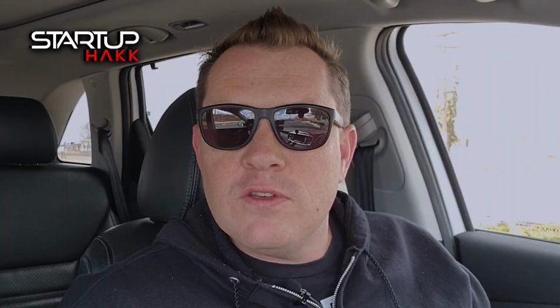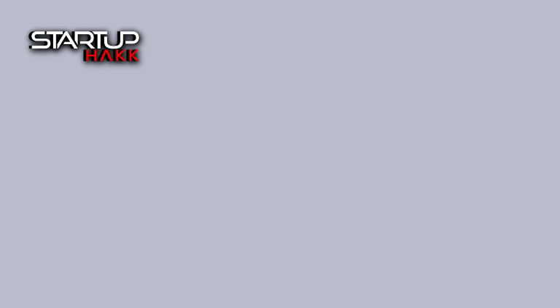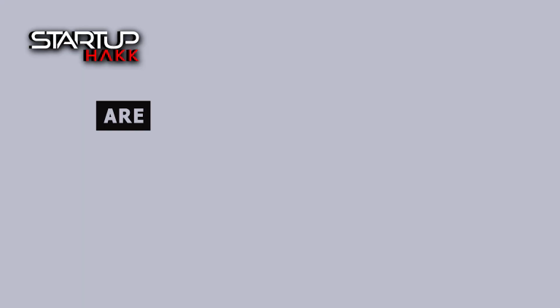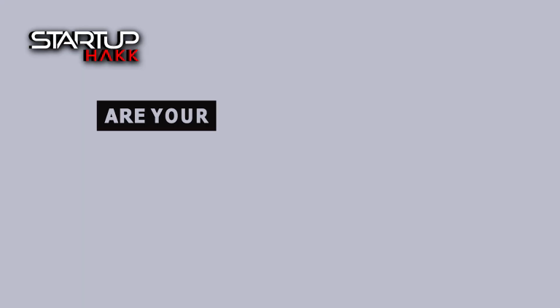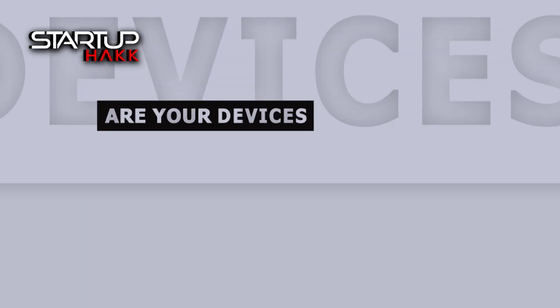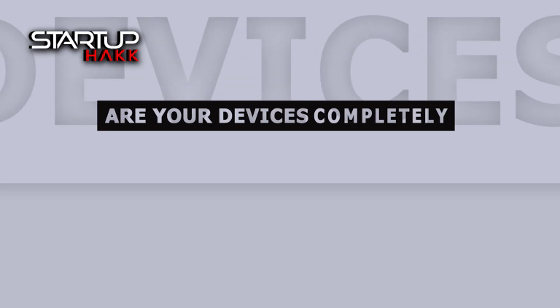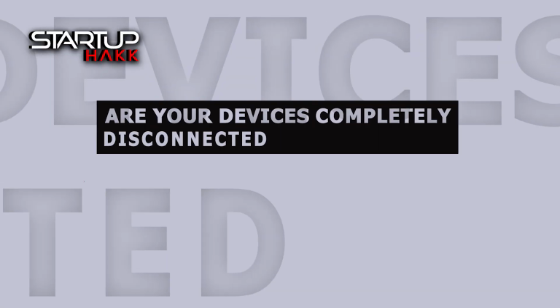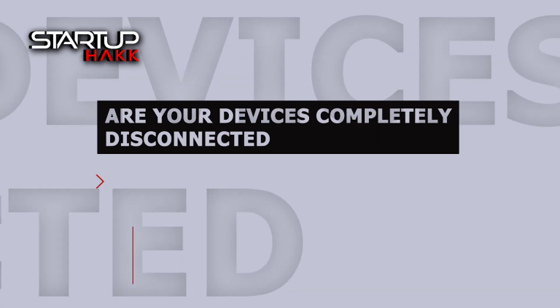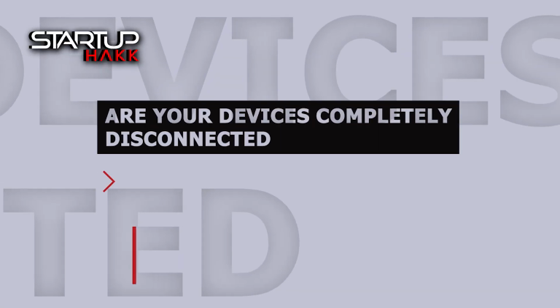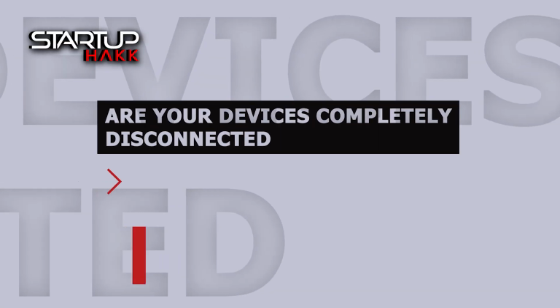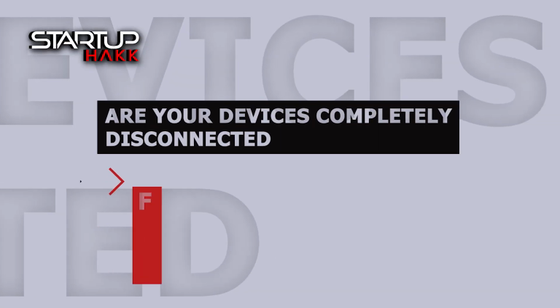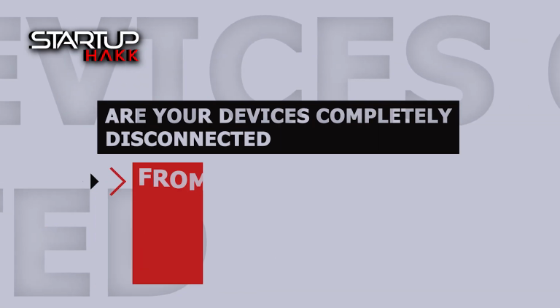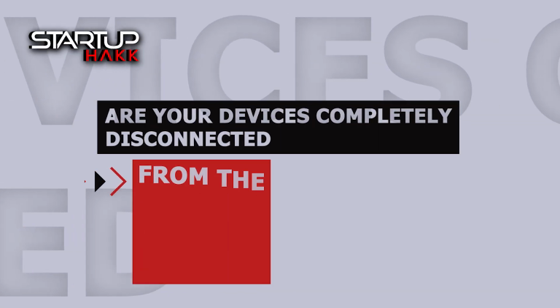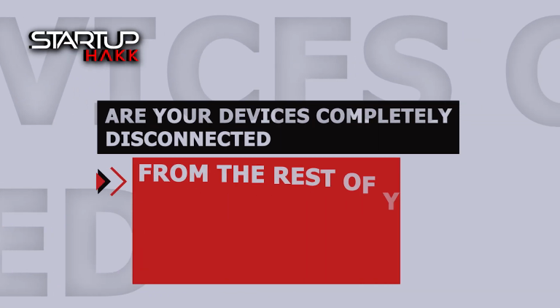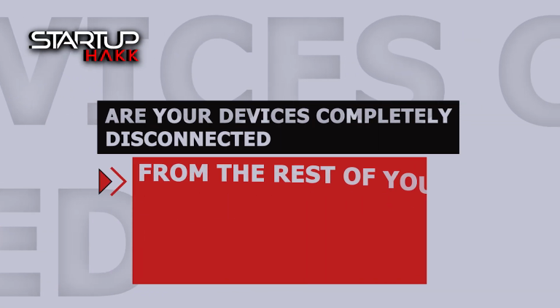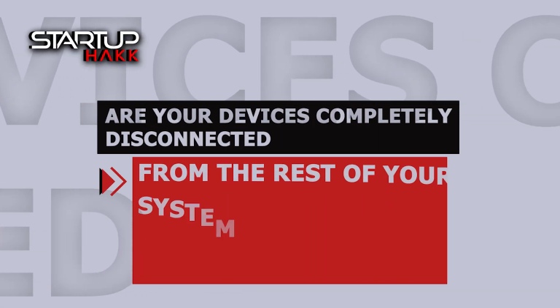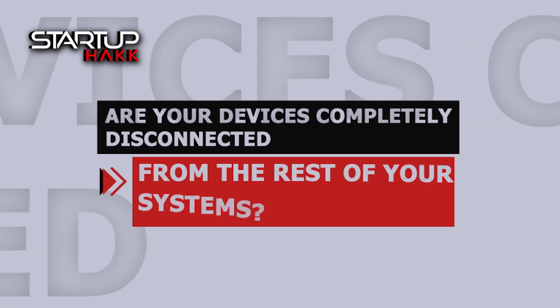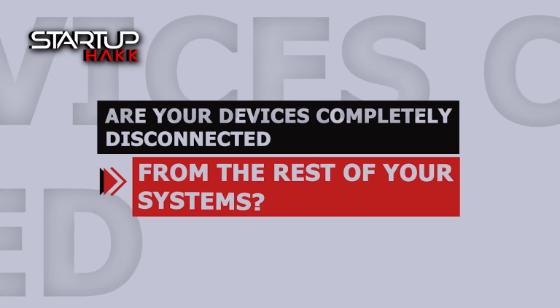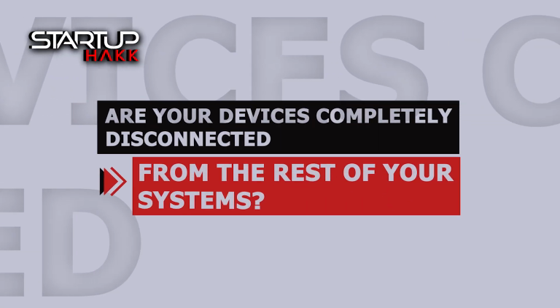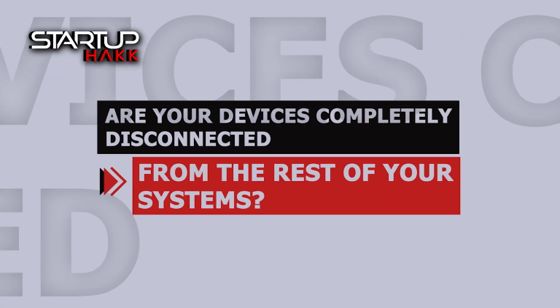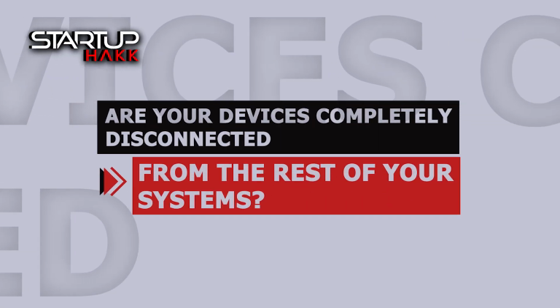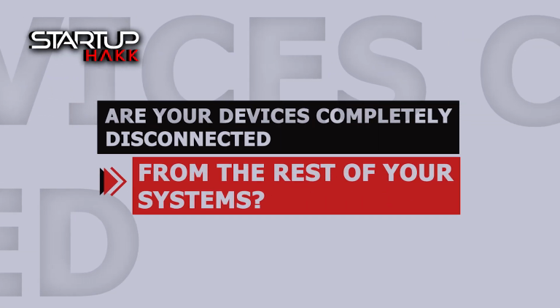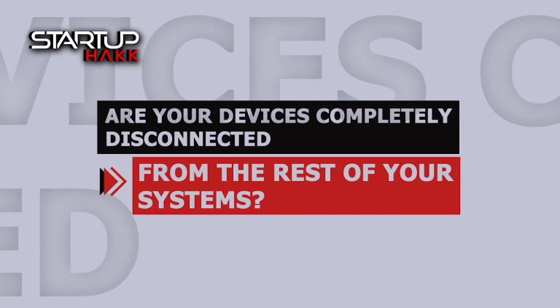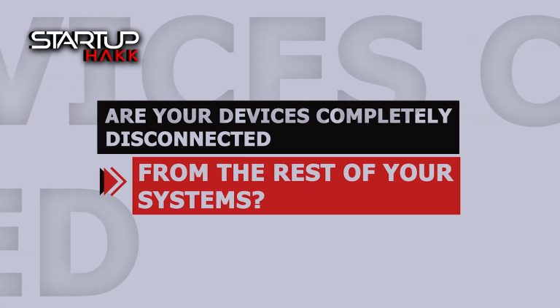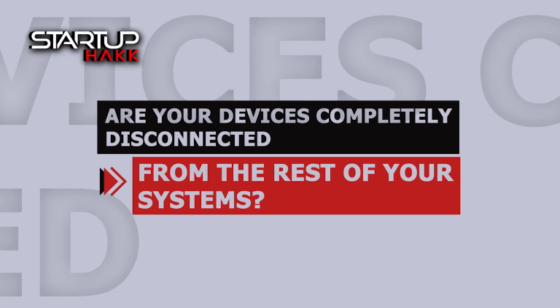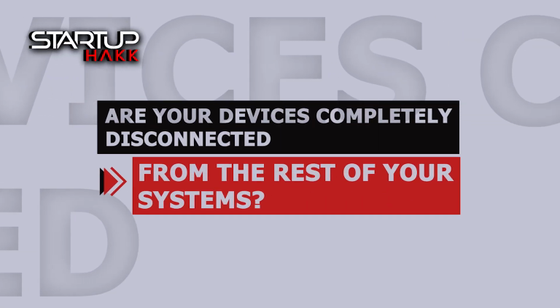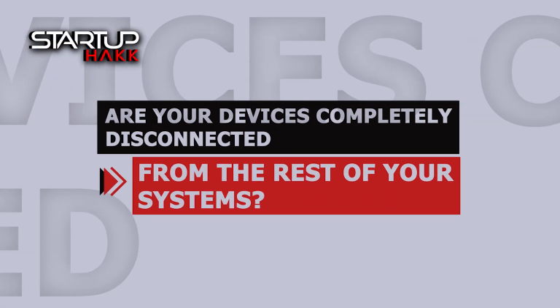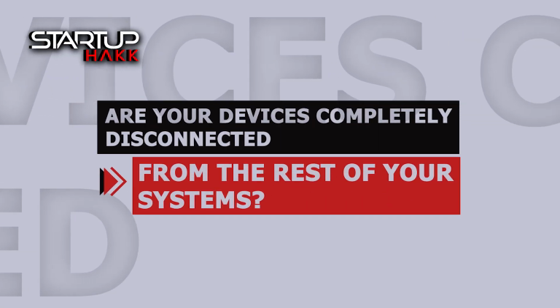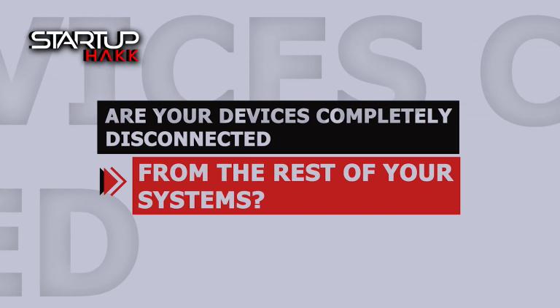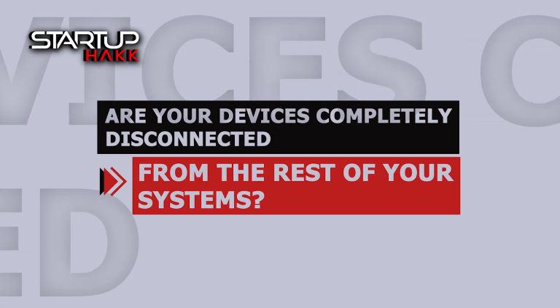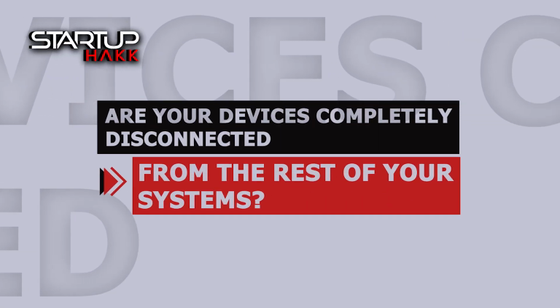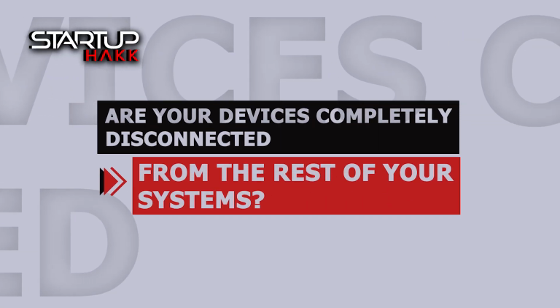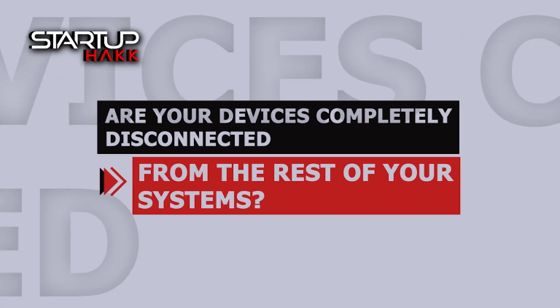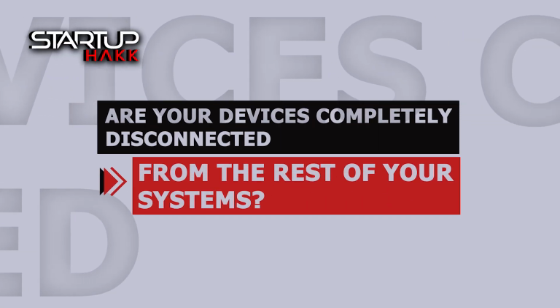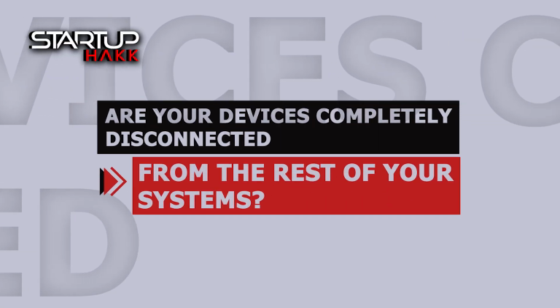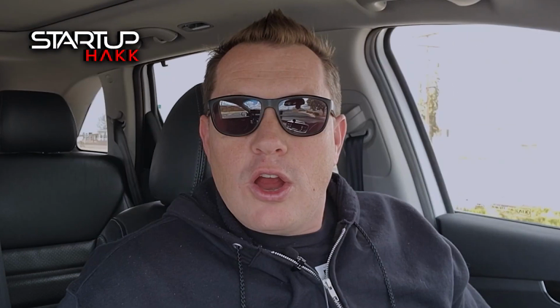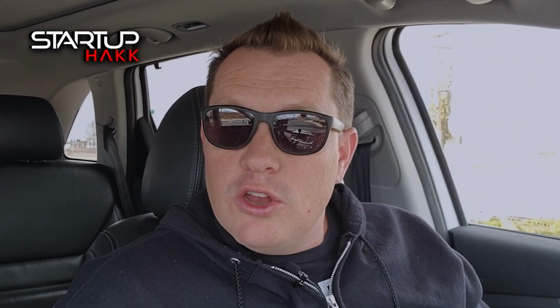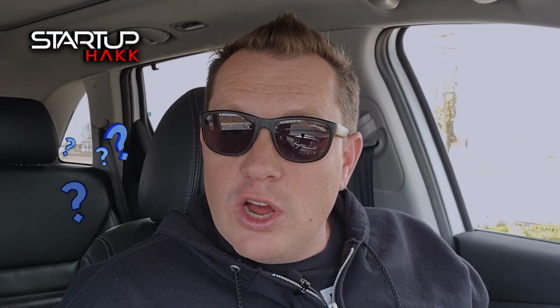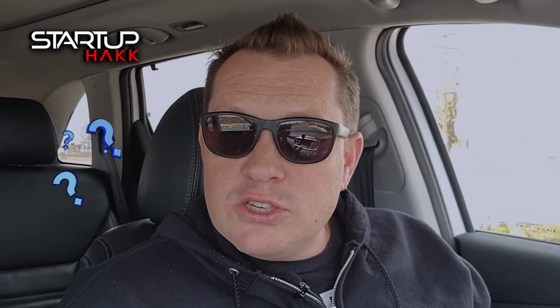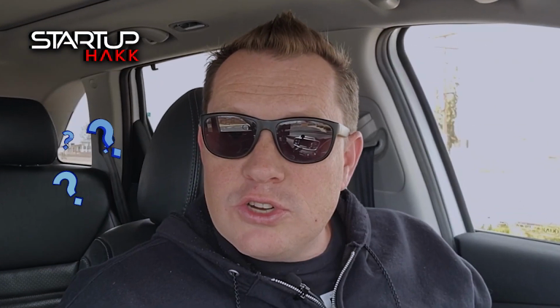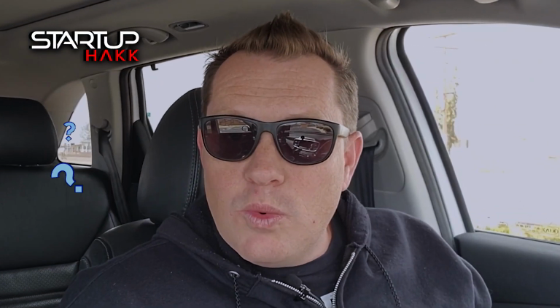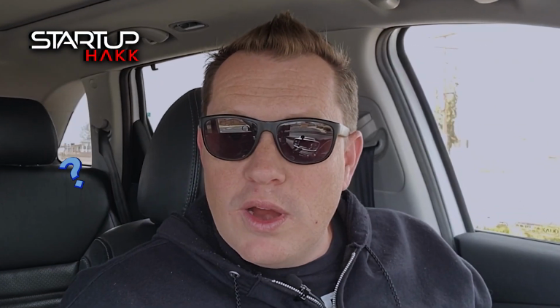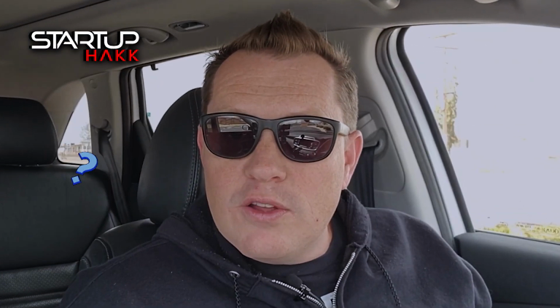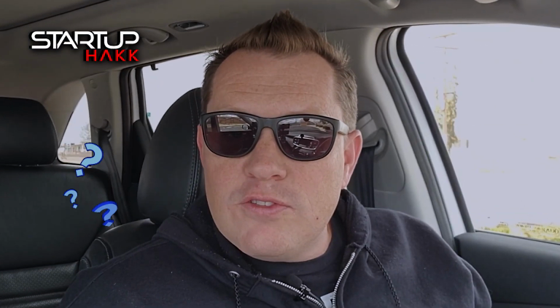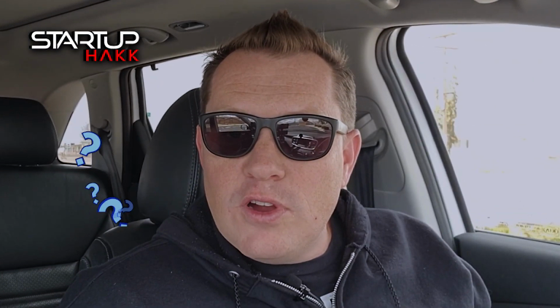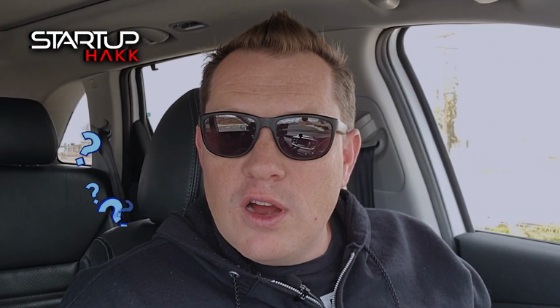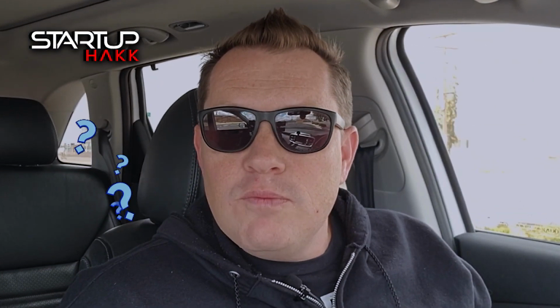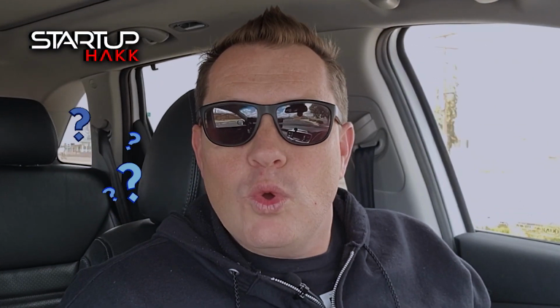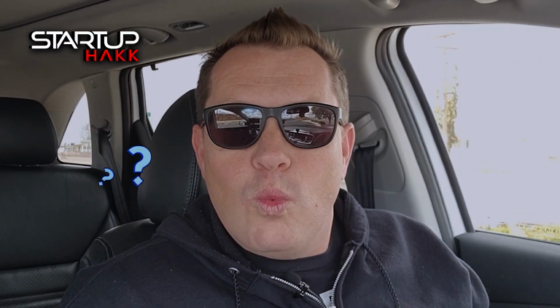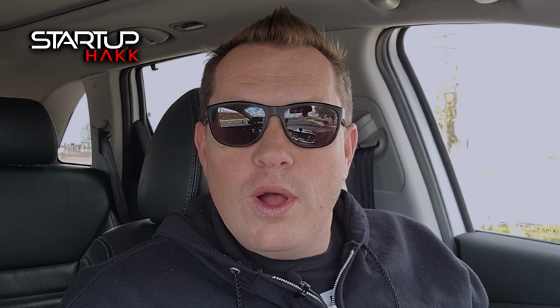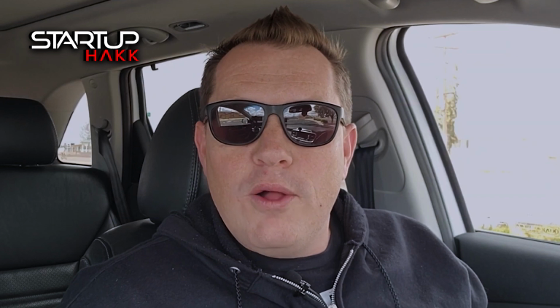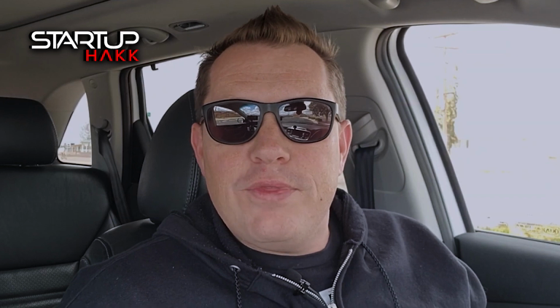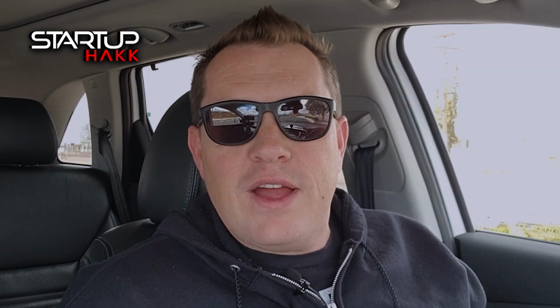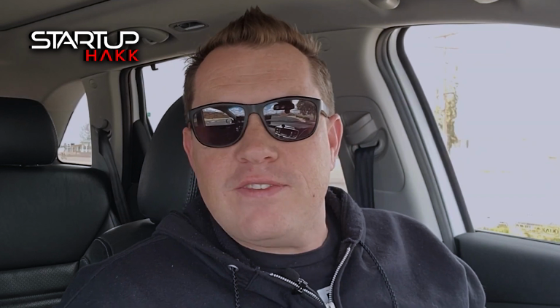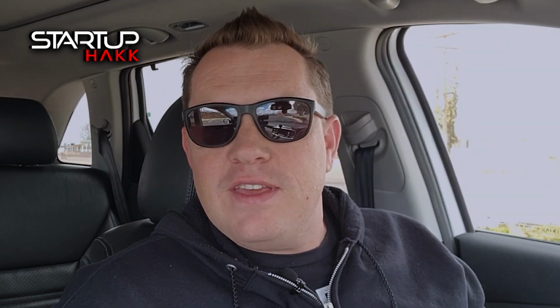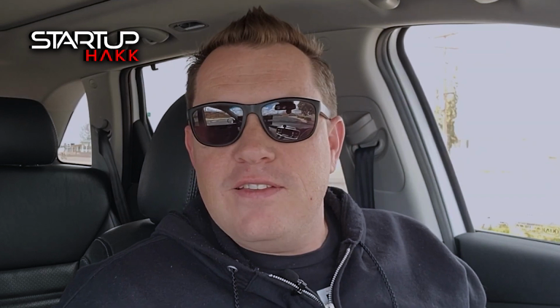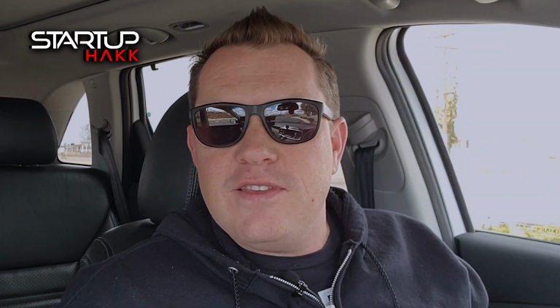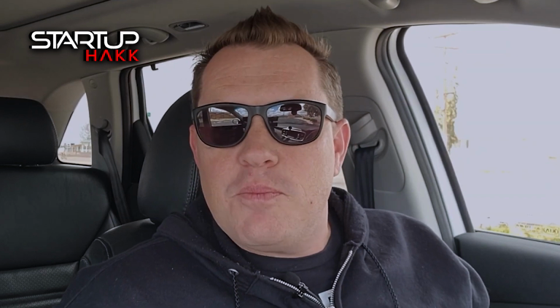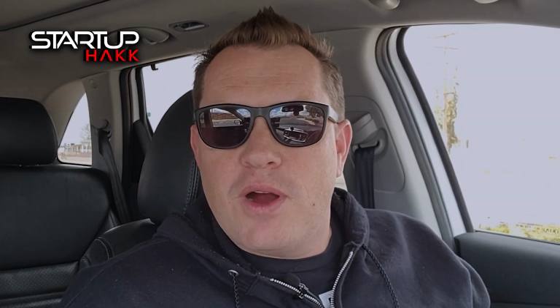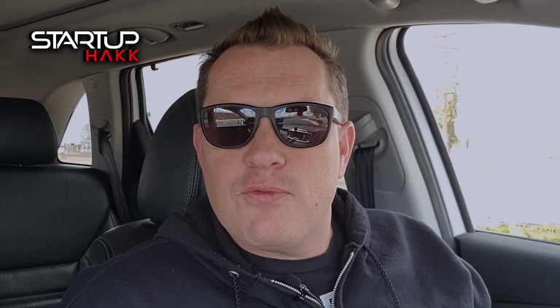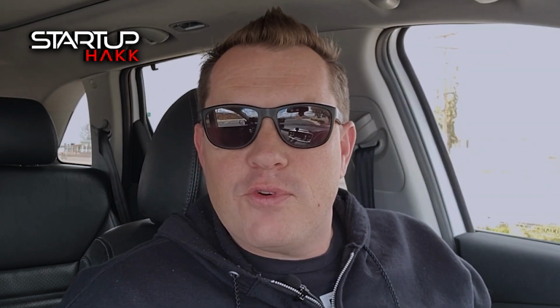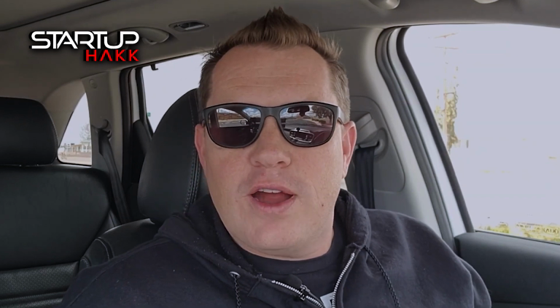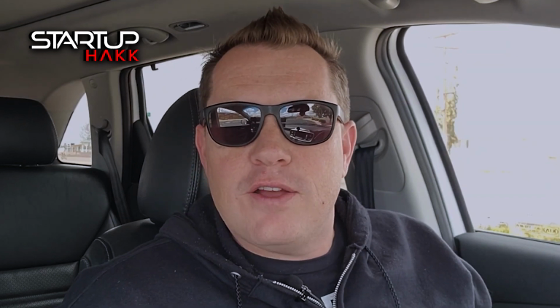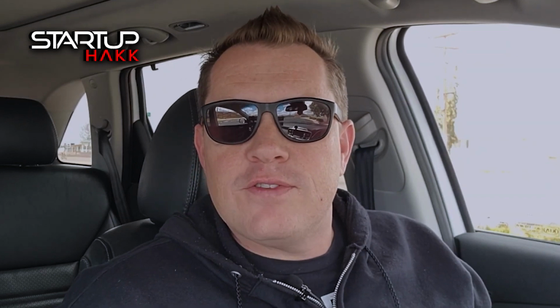Are your devices completely disconnected from the rest of your systems? Are you not sure where to start? Well, that's the easy part for us.